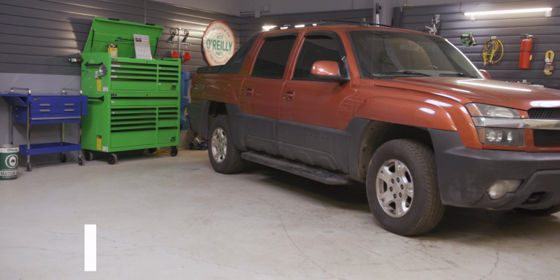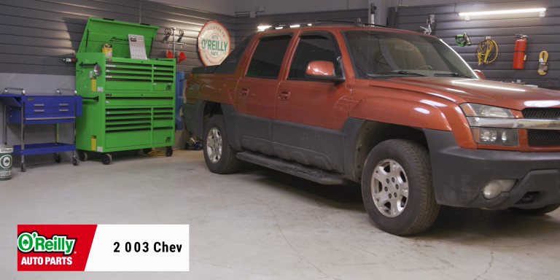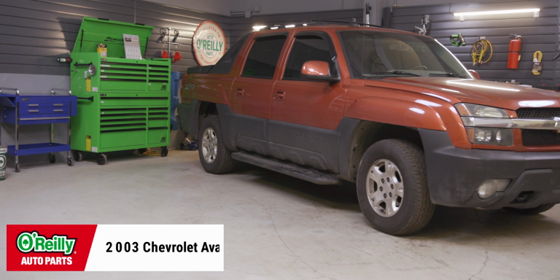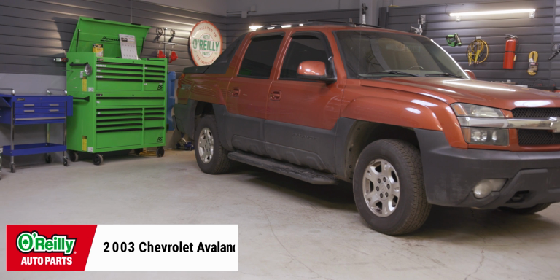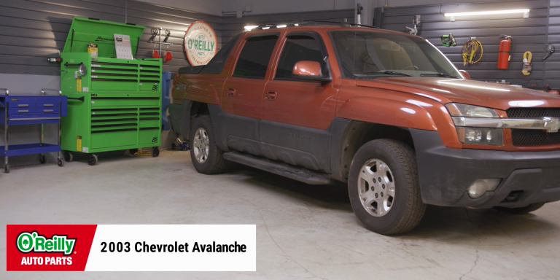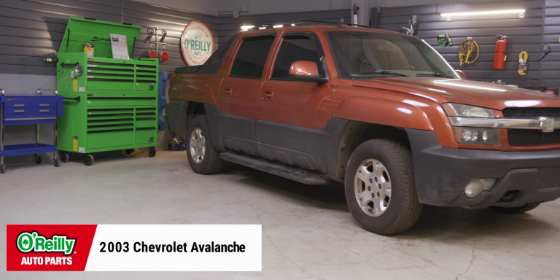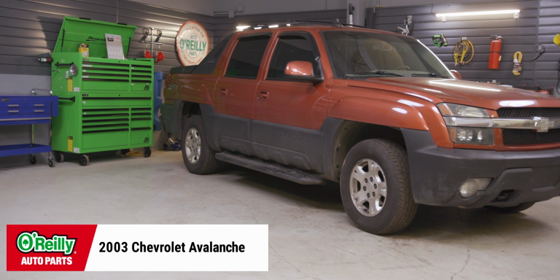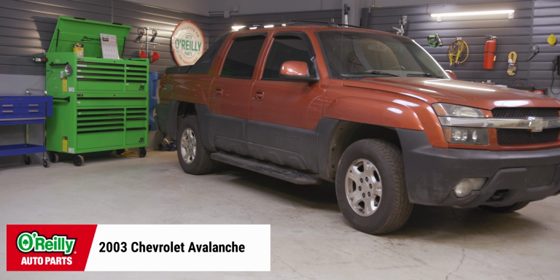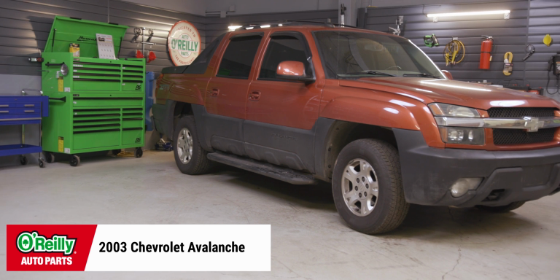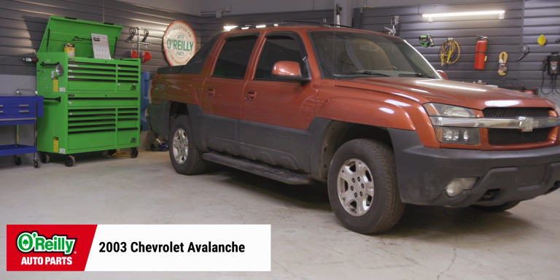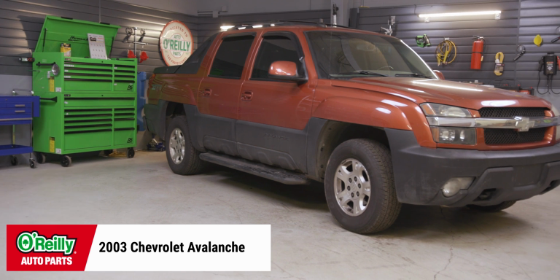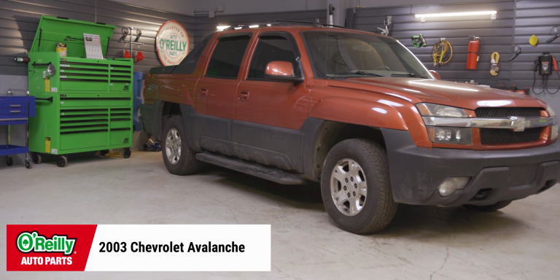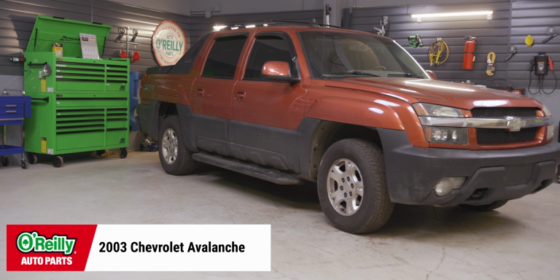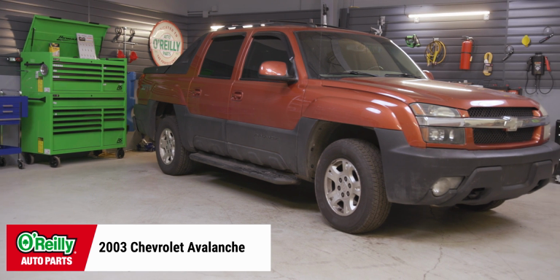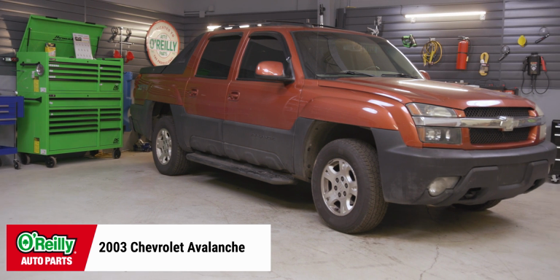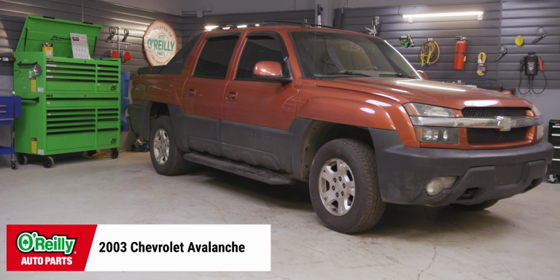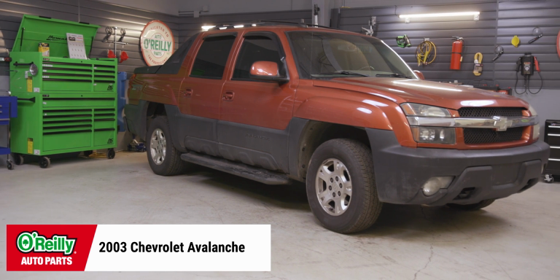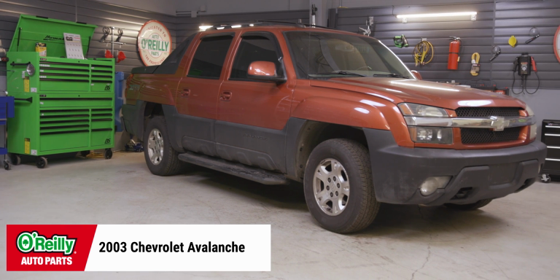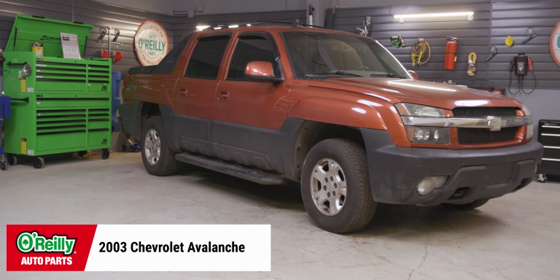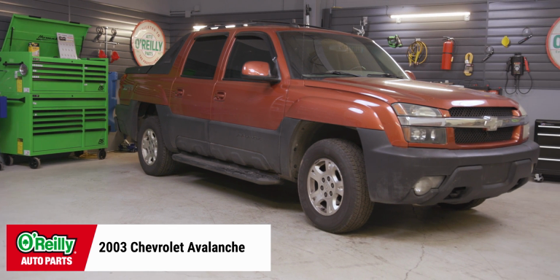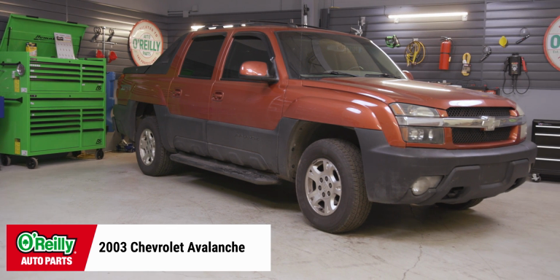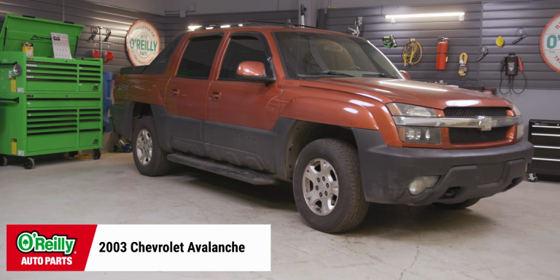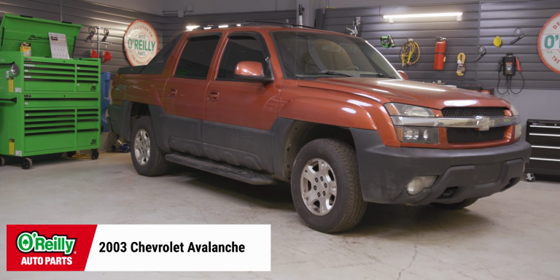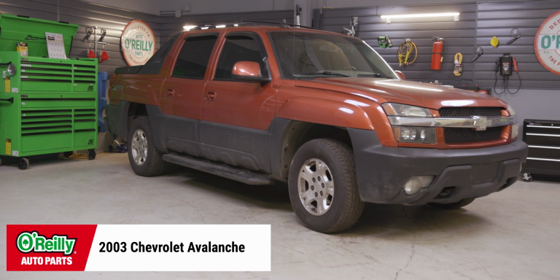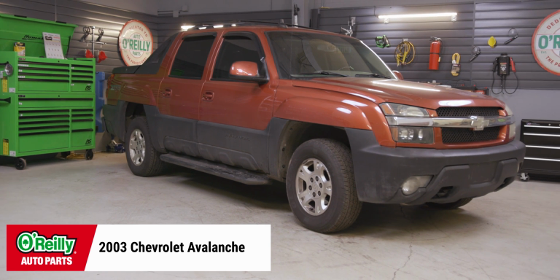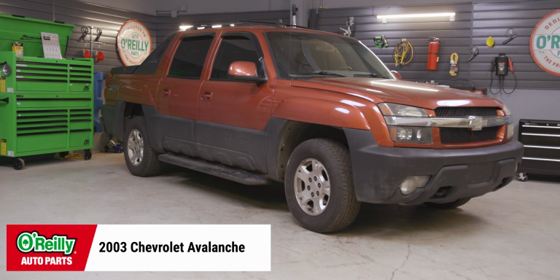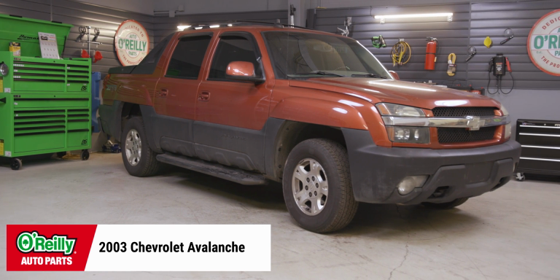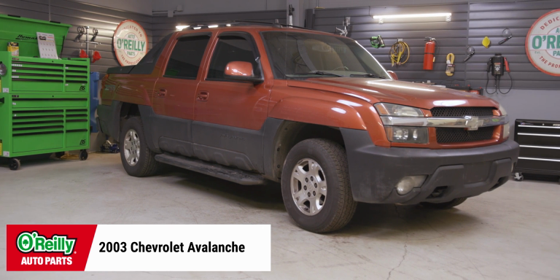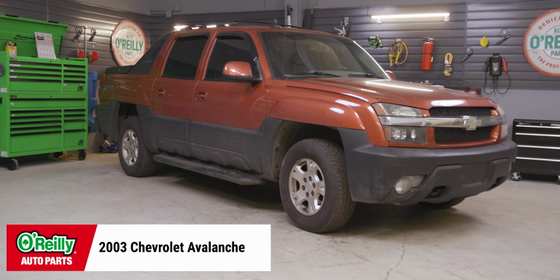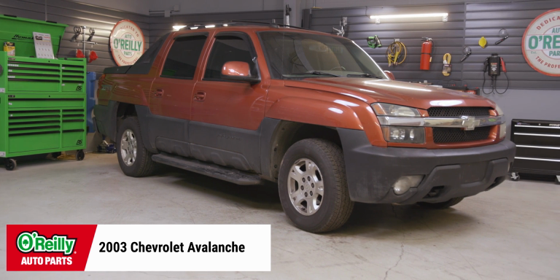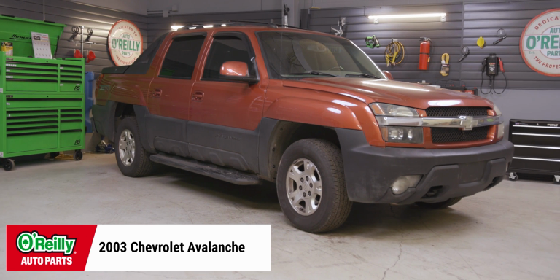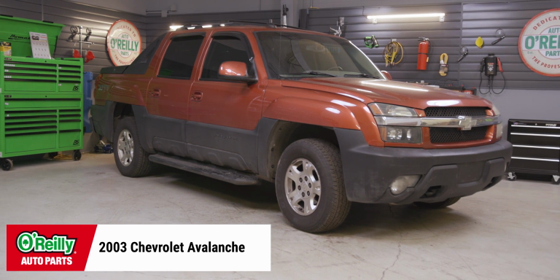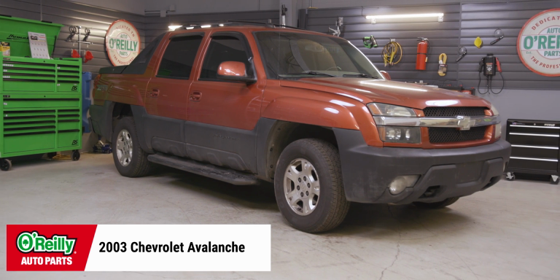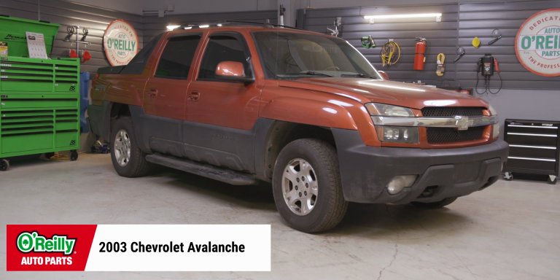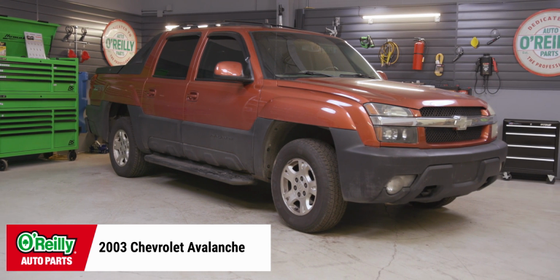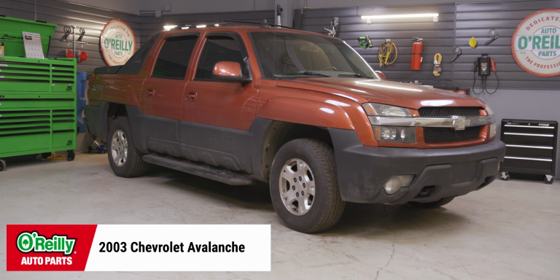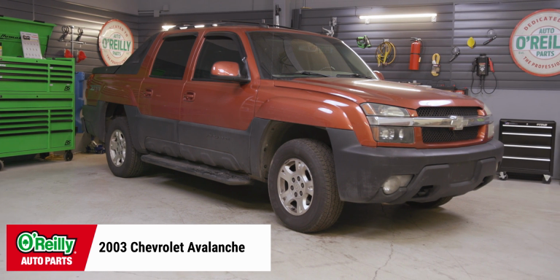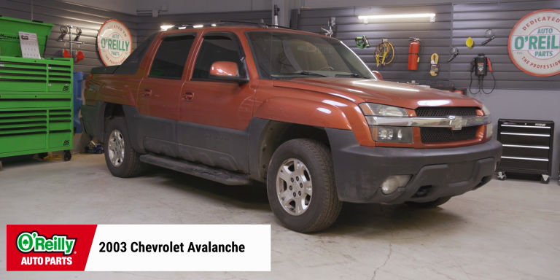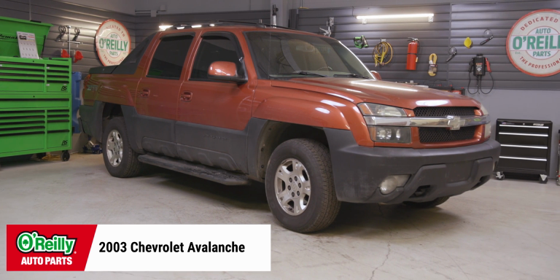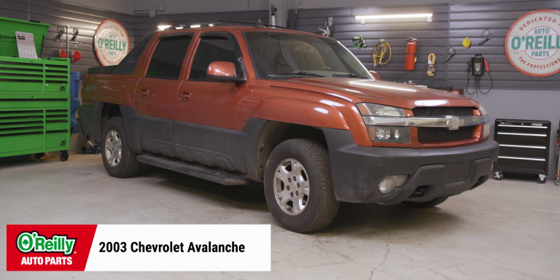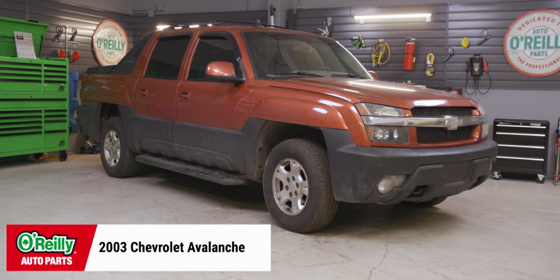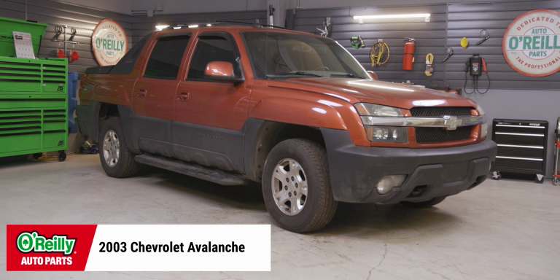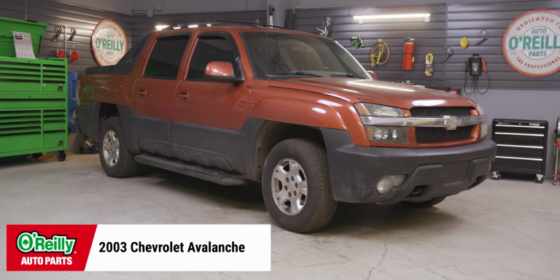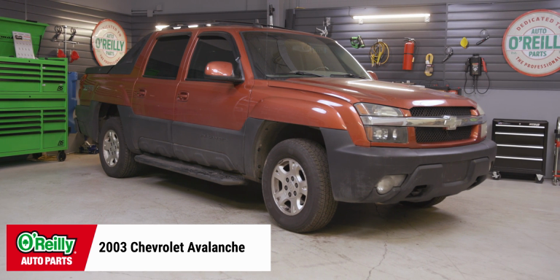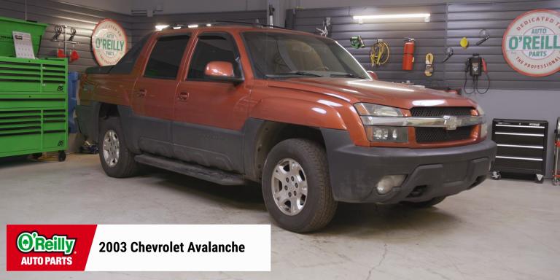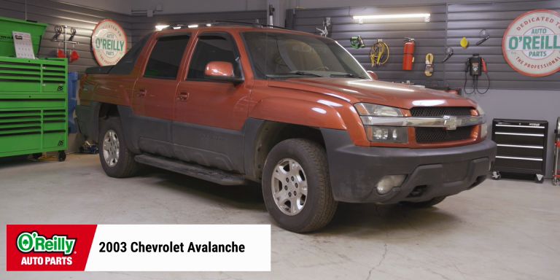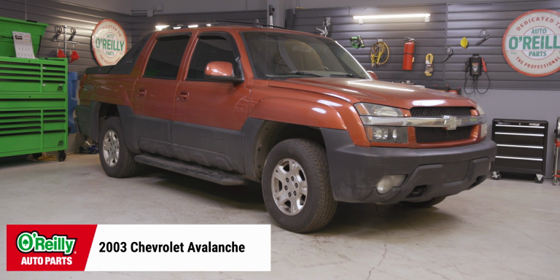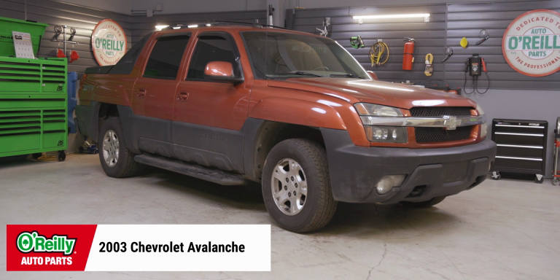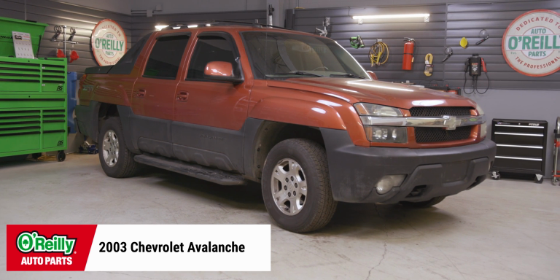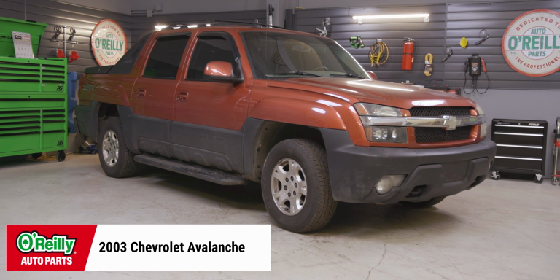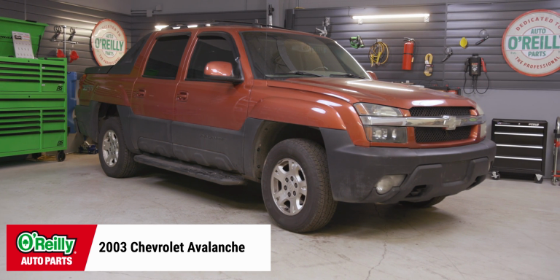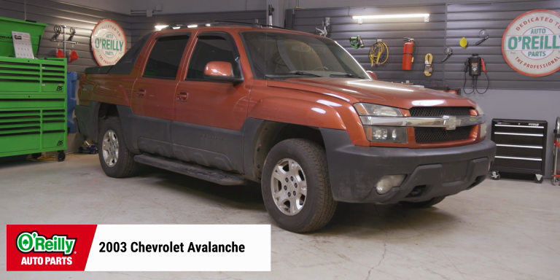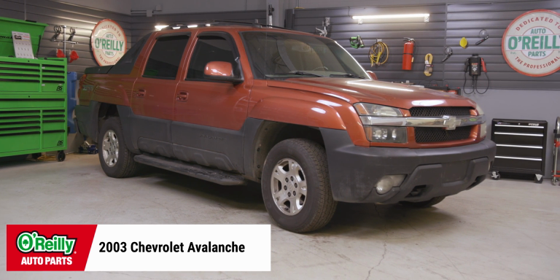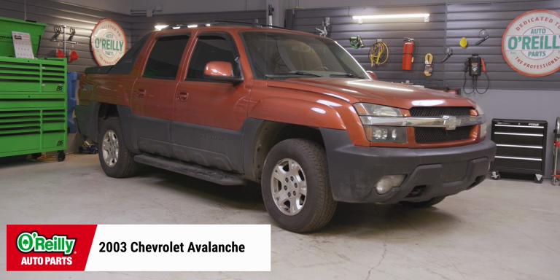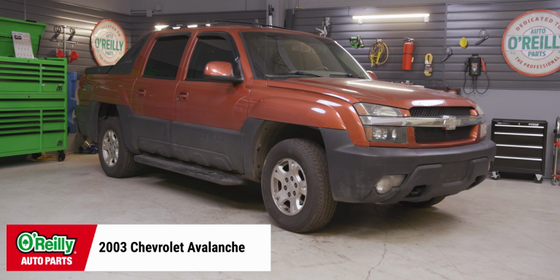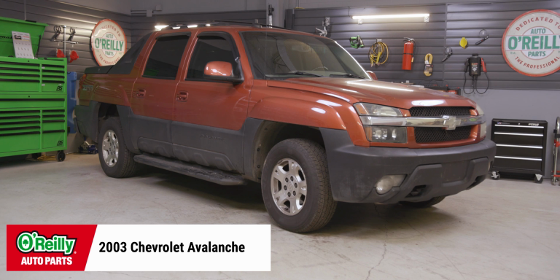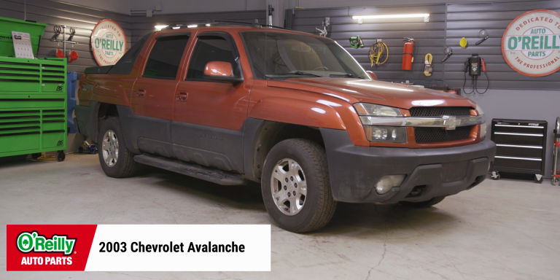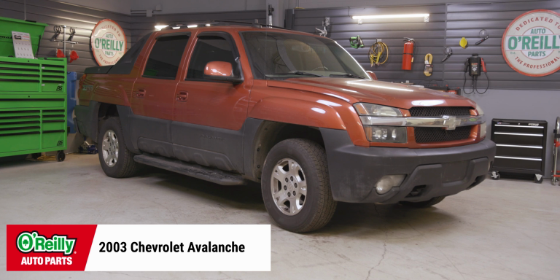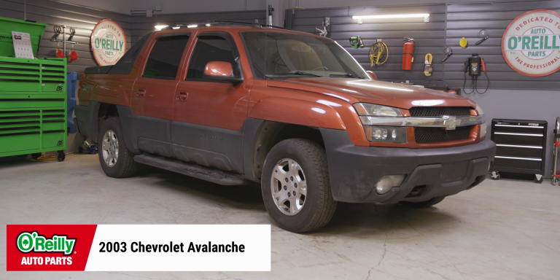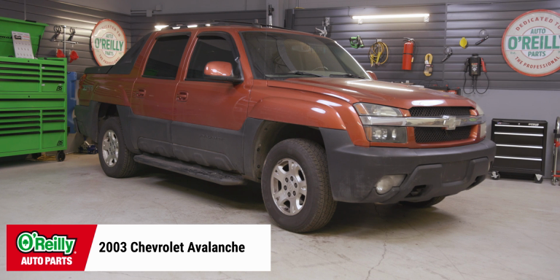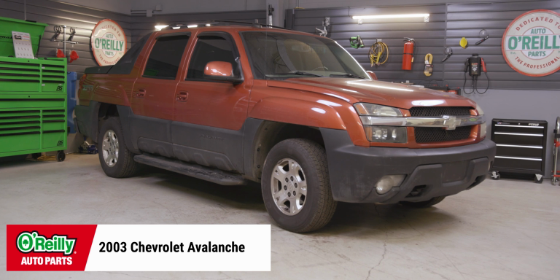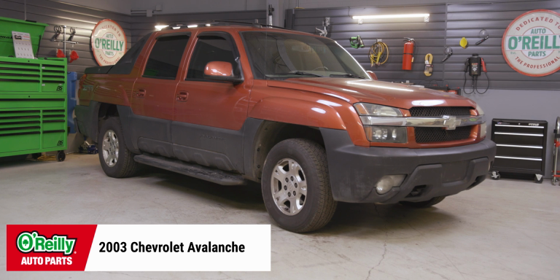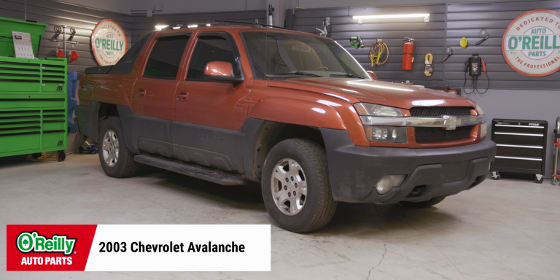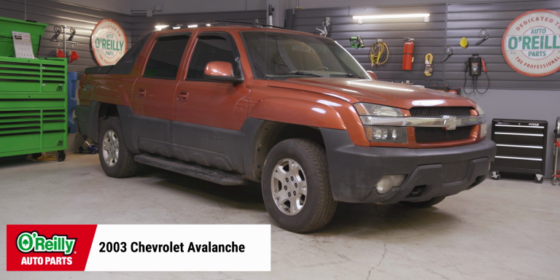Today I'll be replacing these parts on this 2003 Chevy Avalanche 1500, but this process will be similar on a lot of Chevy Vortec V8s.